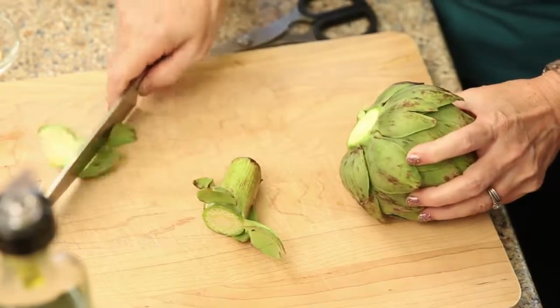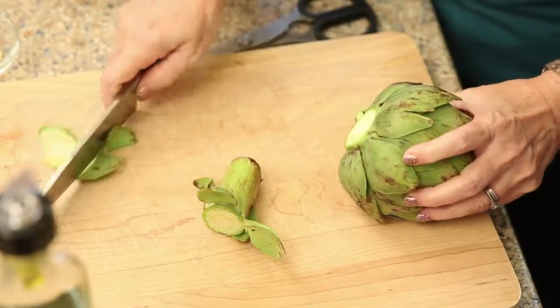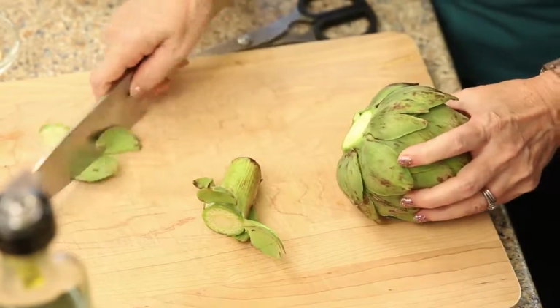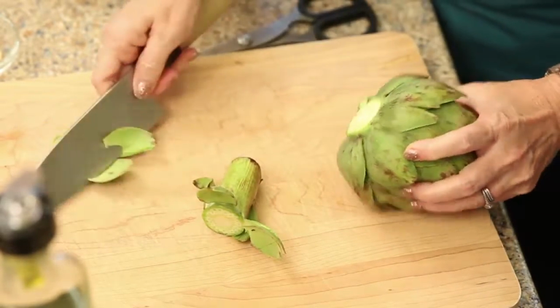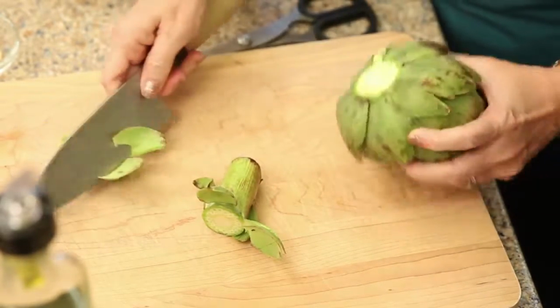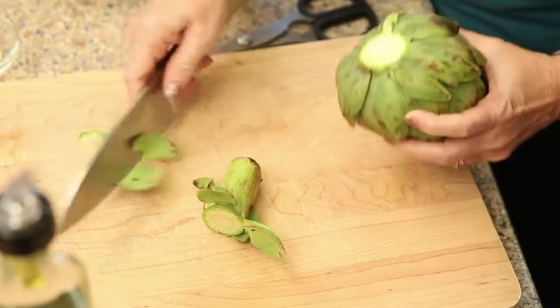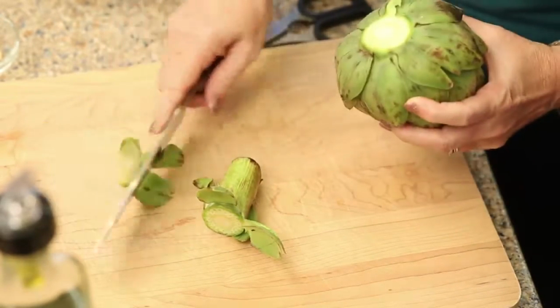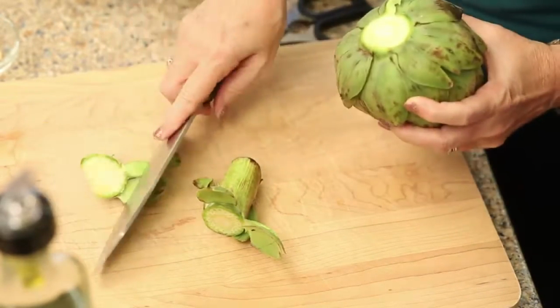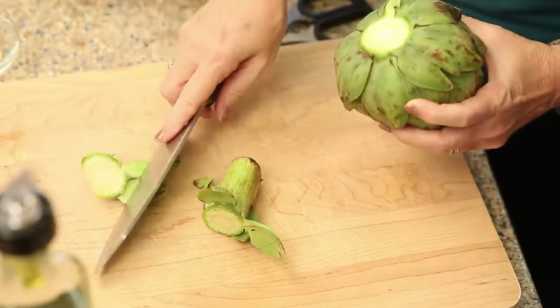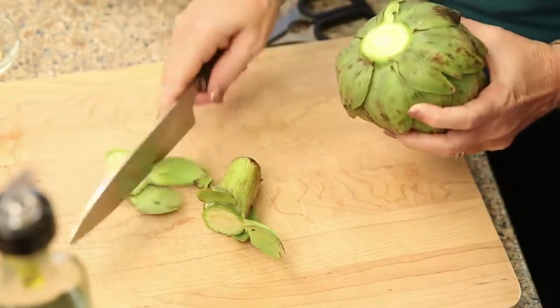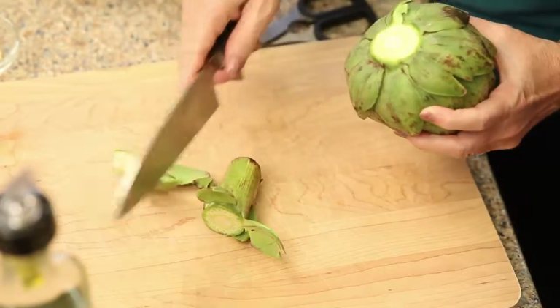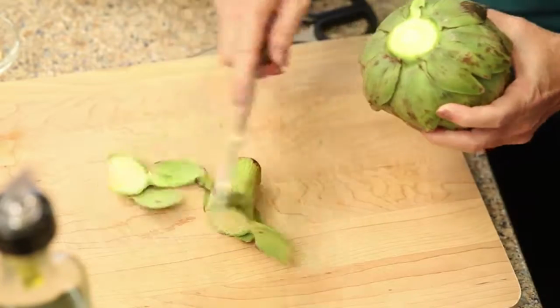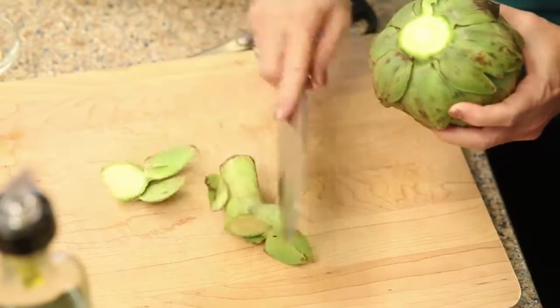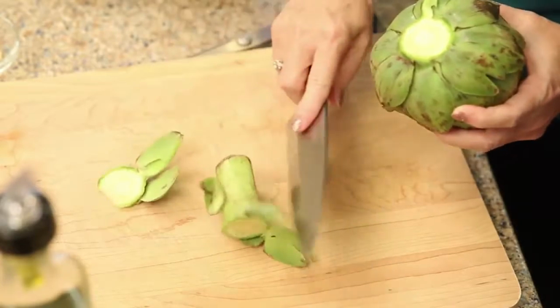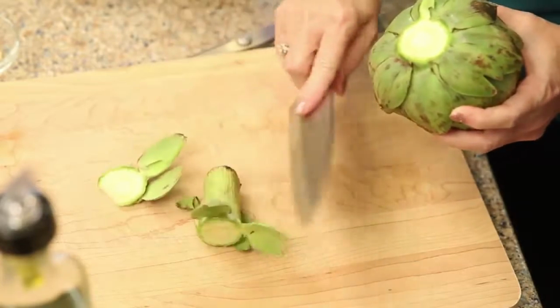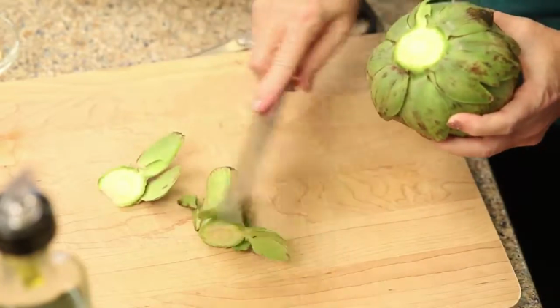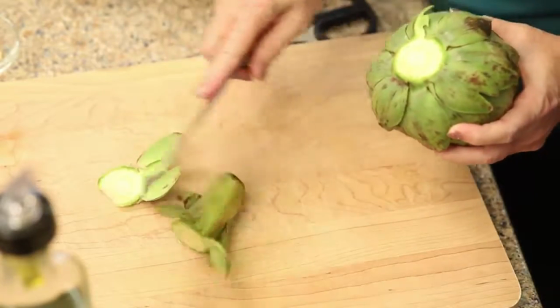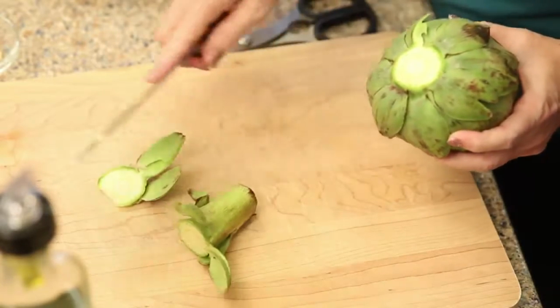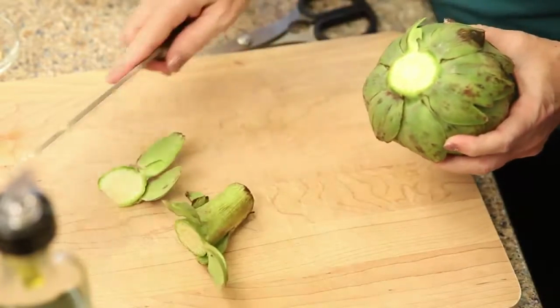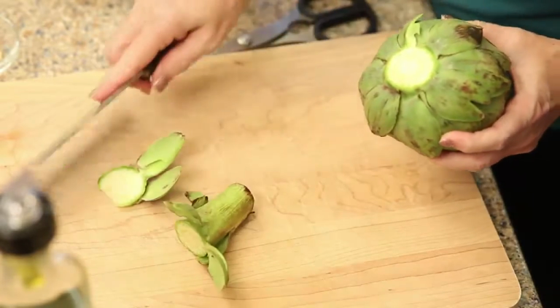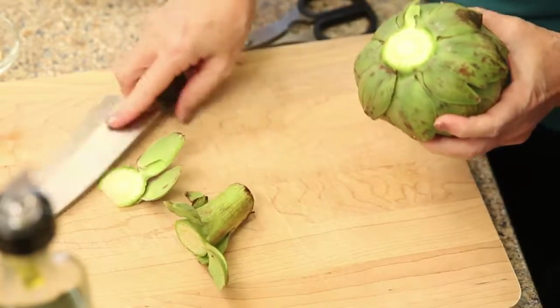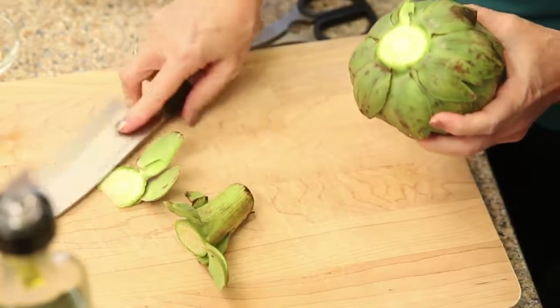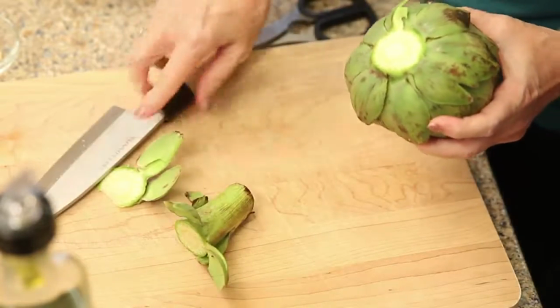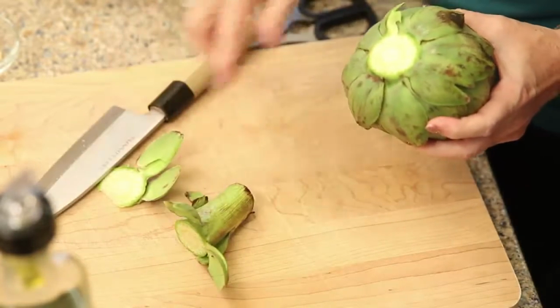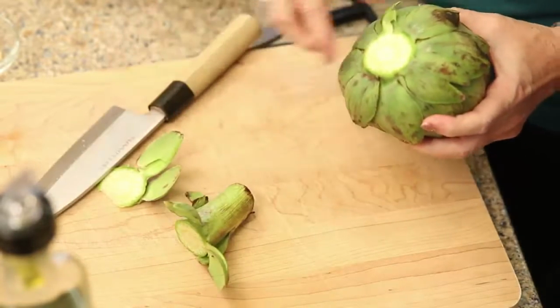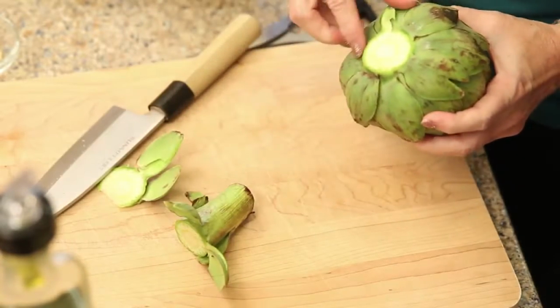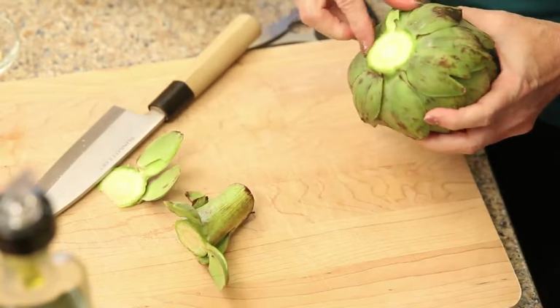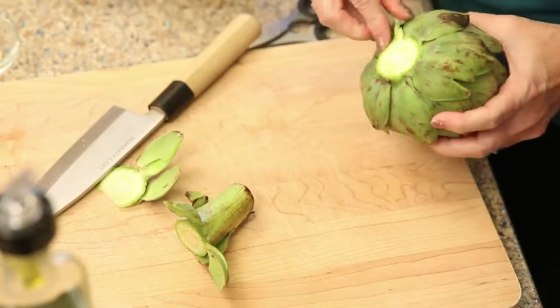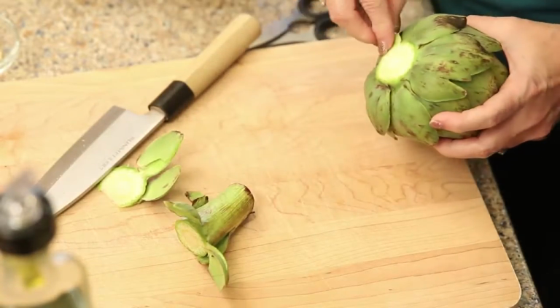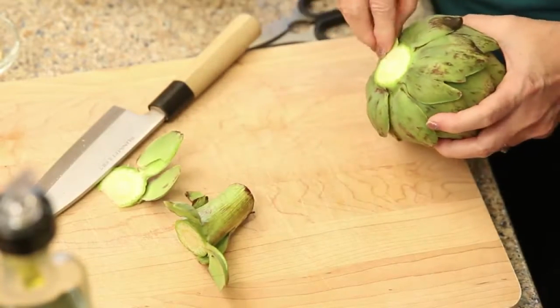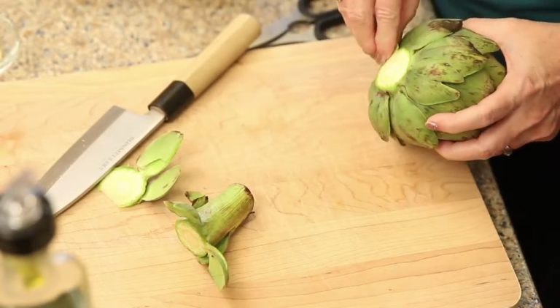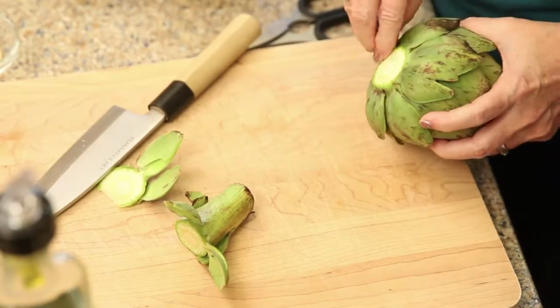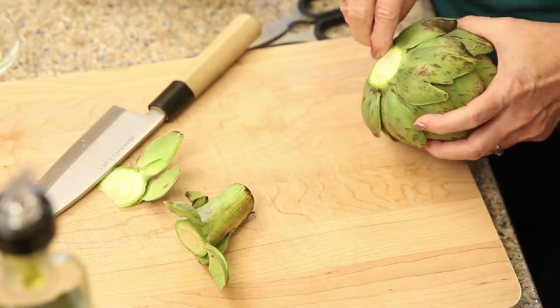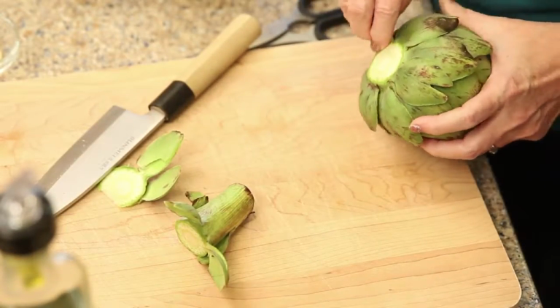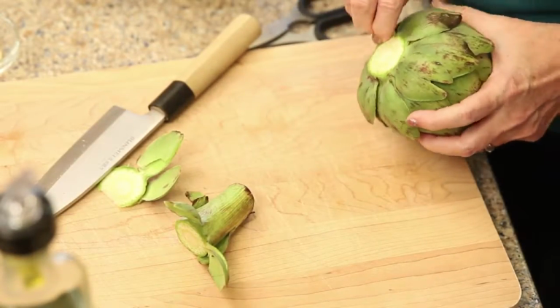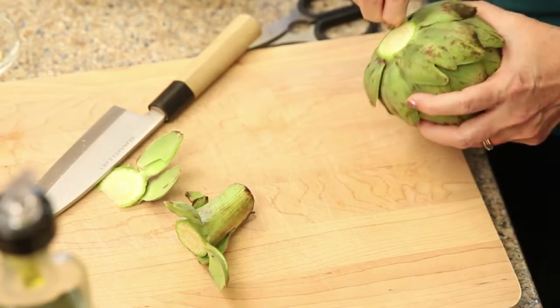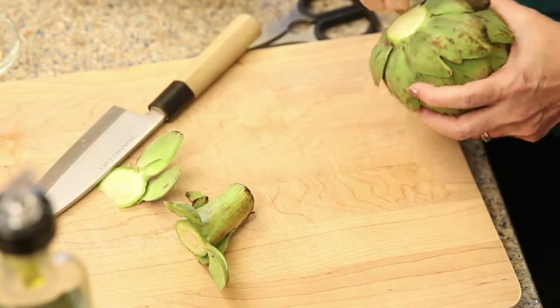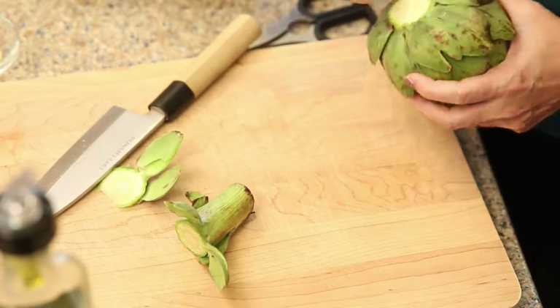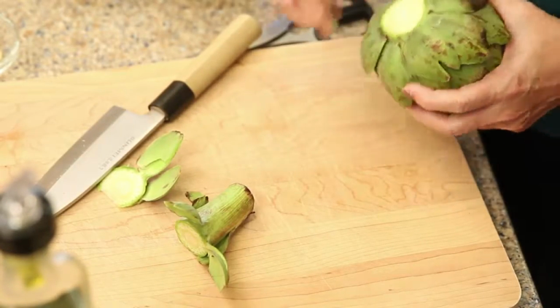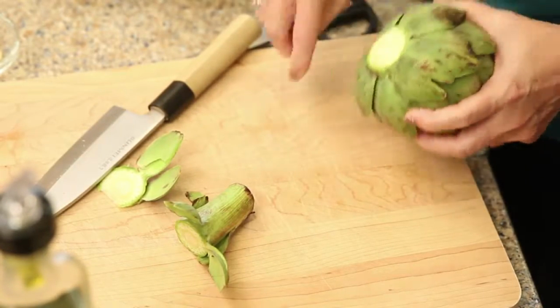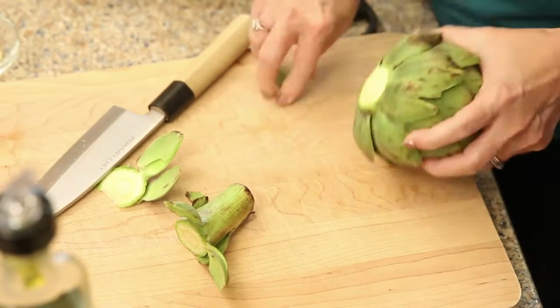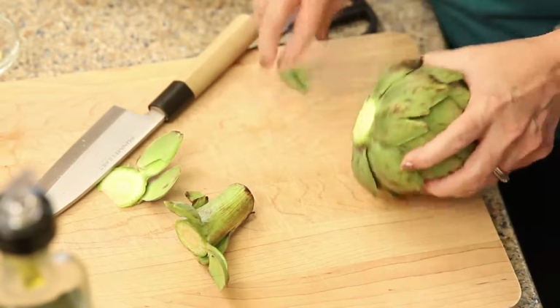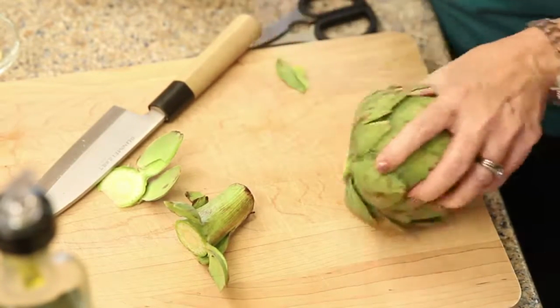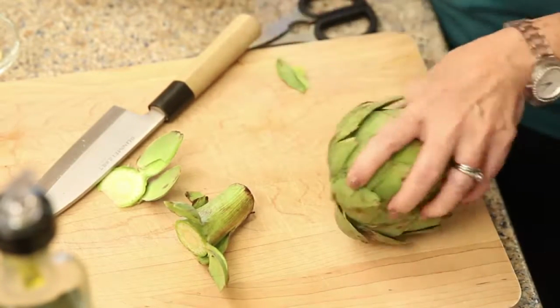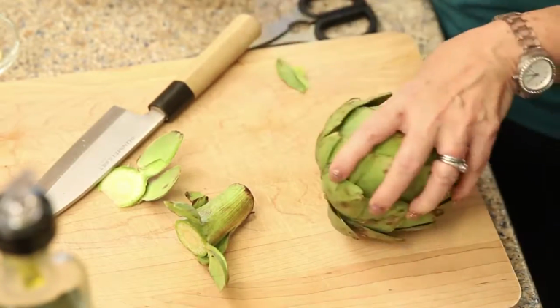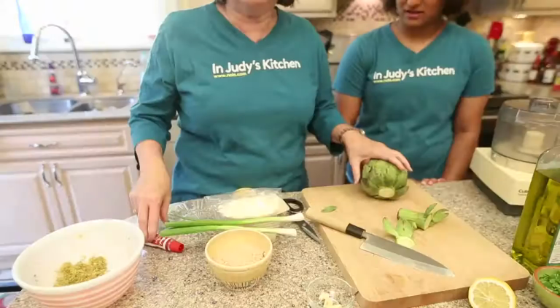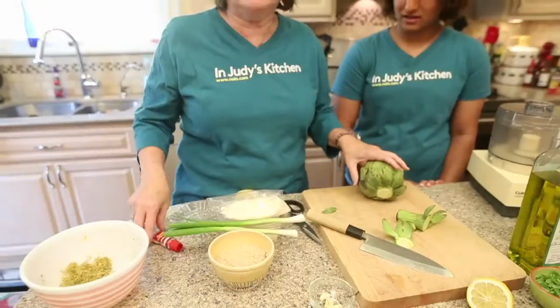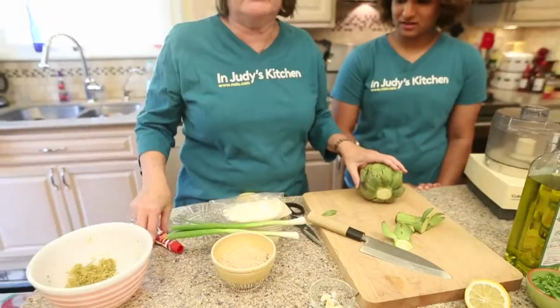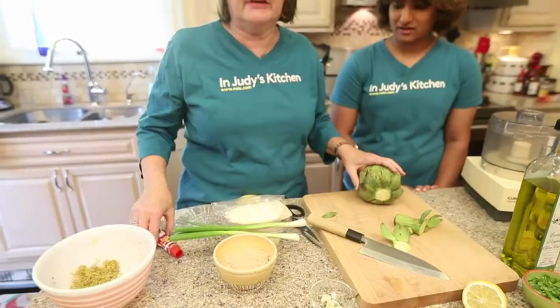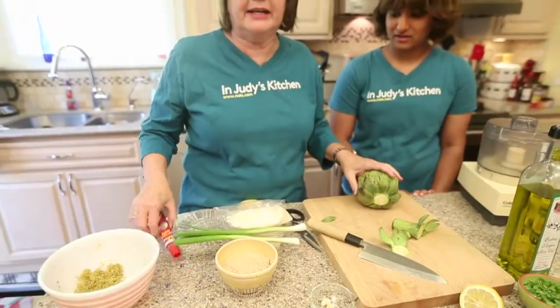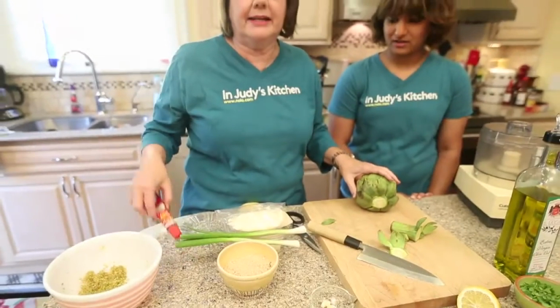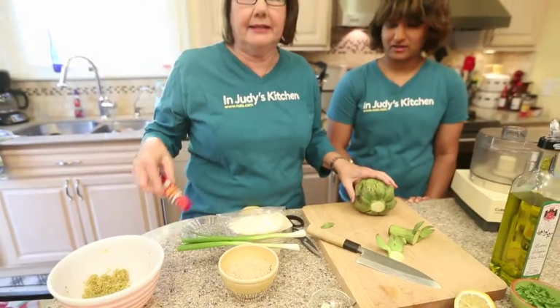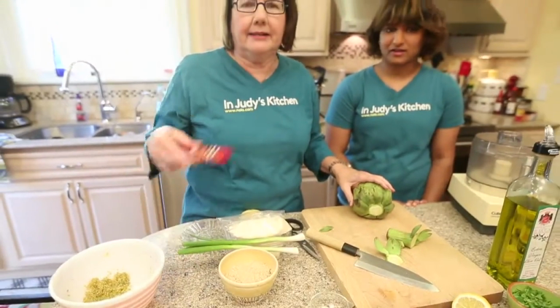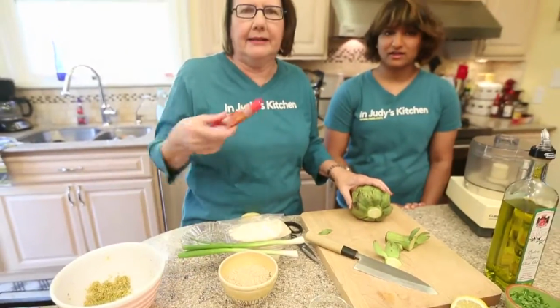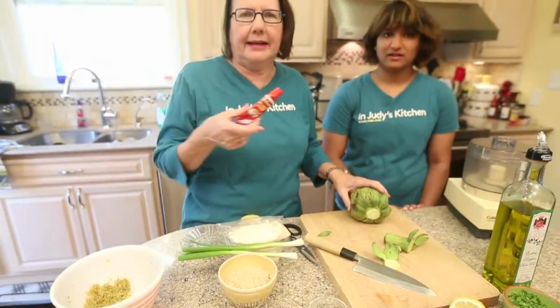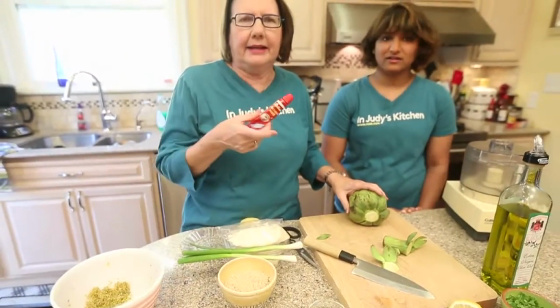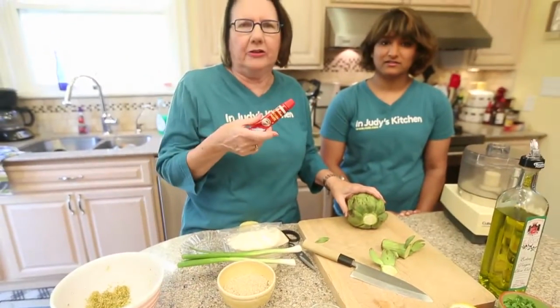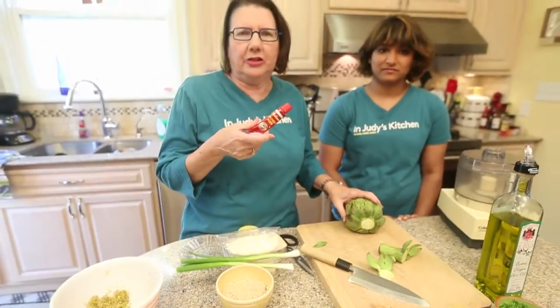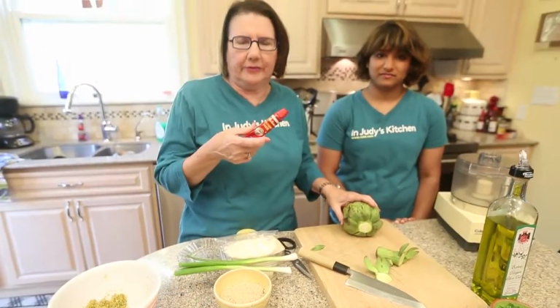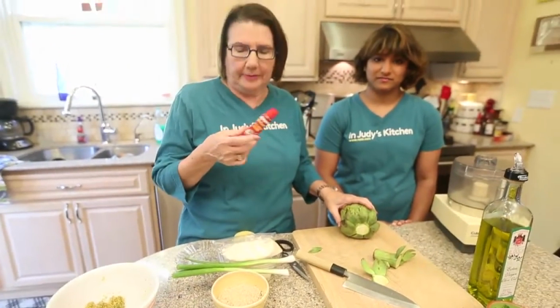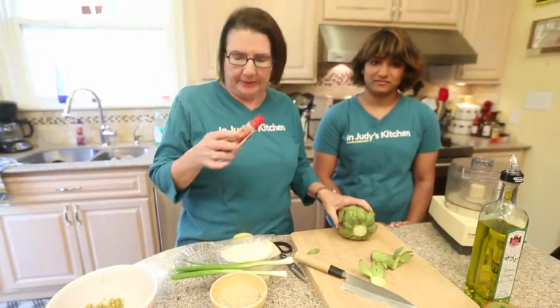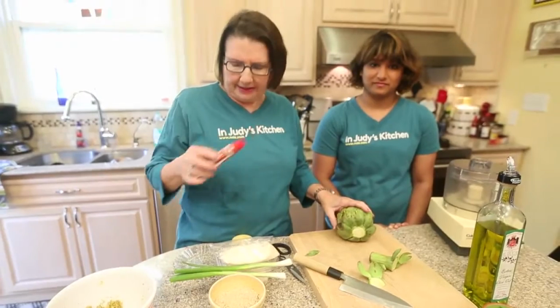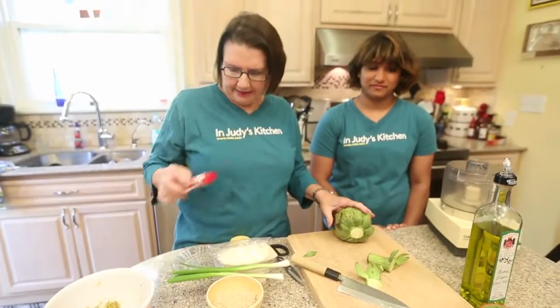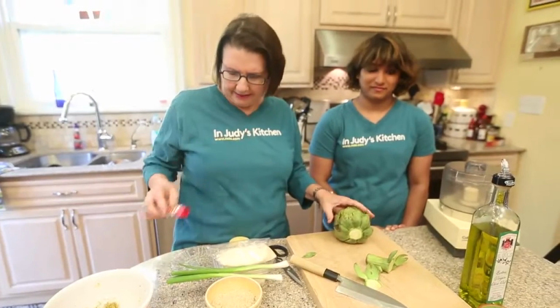We are going to stuff this one with breadcrumbs in the Sicilian style, like people around here do them — breadcrumbs and cheese and olive oil and good stuff, with a secret ingredient: chili paste.